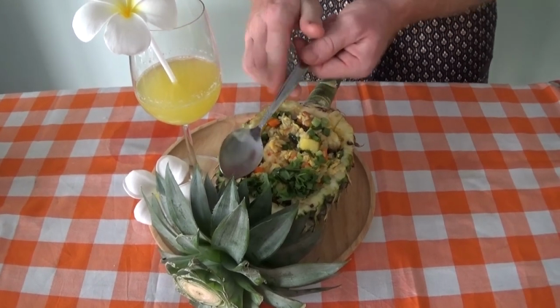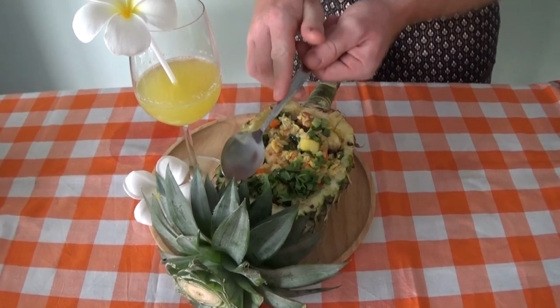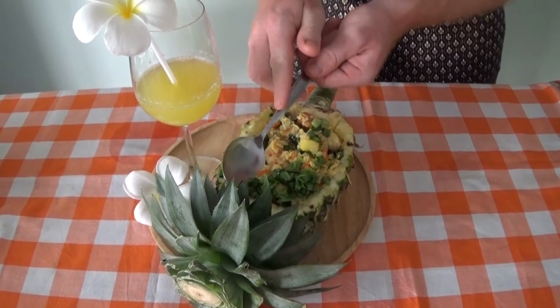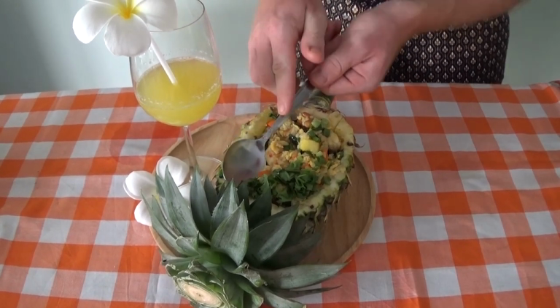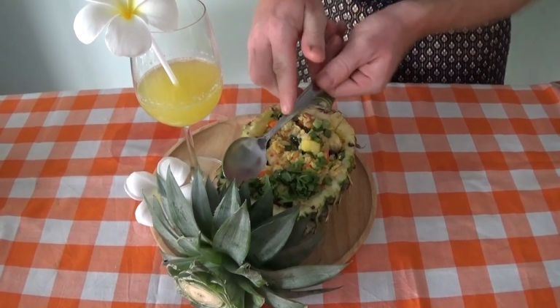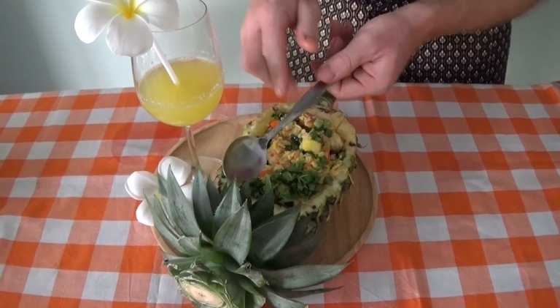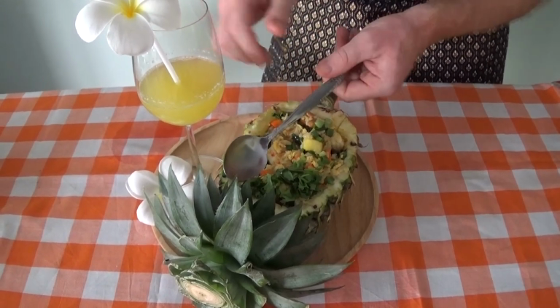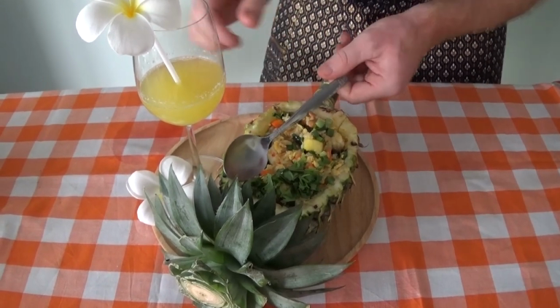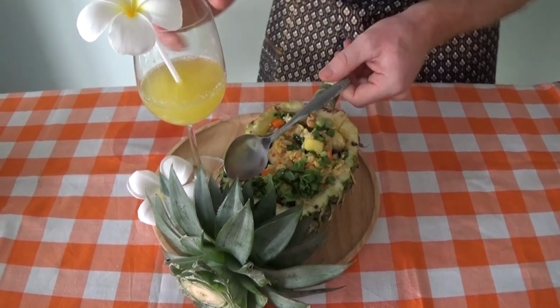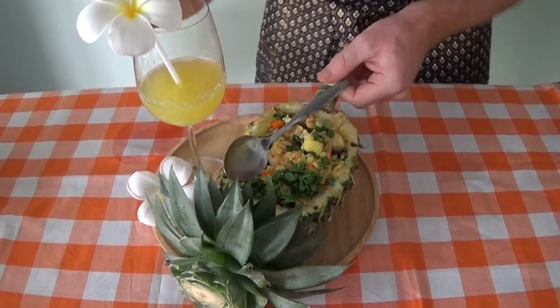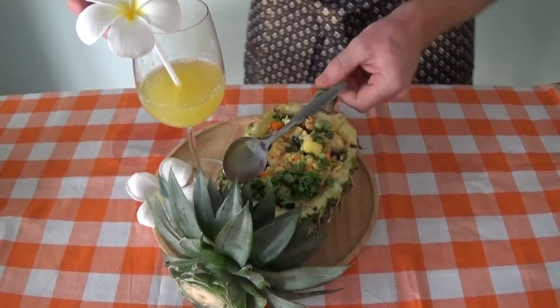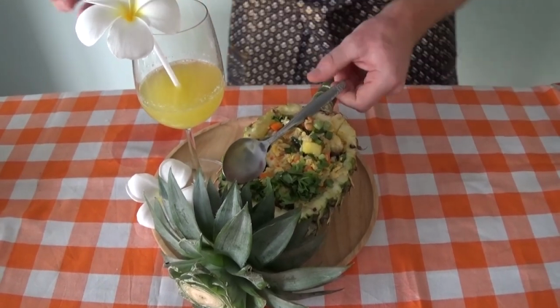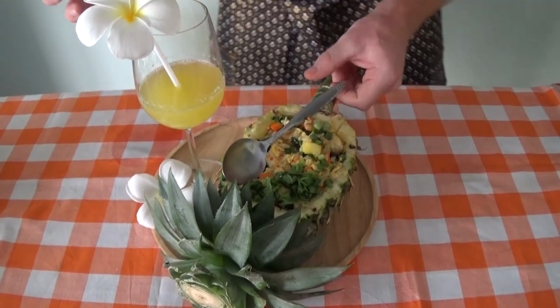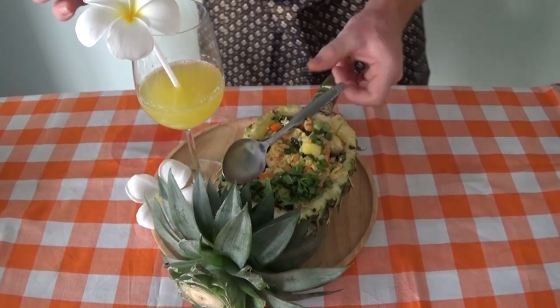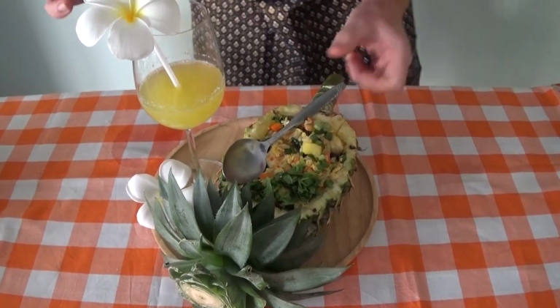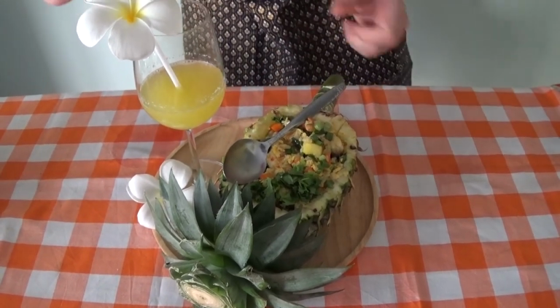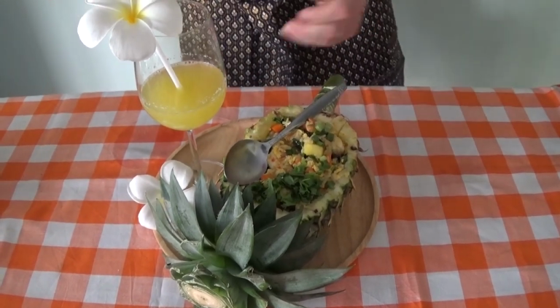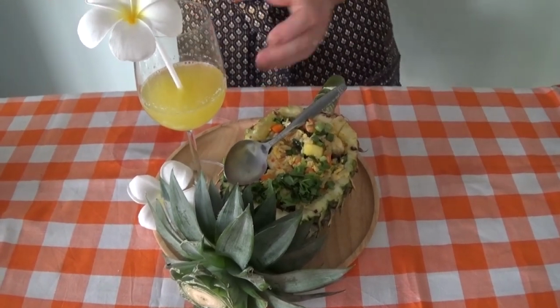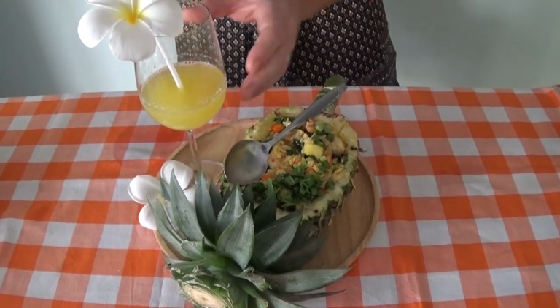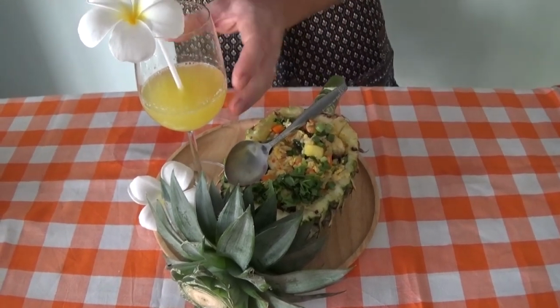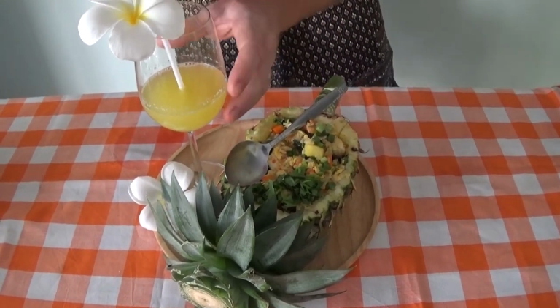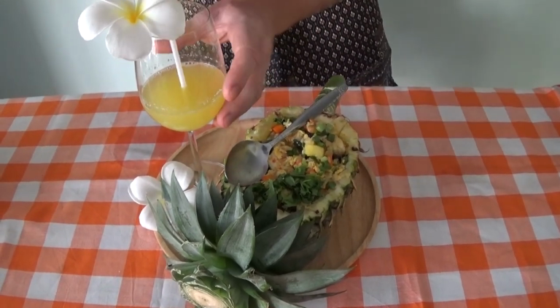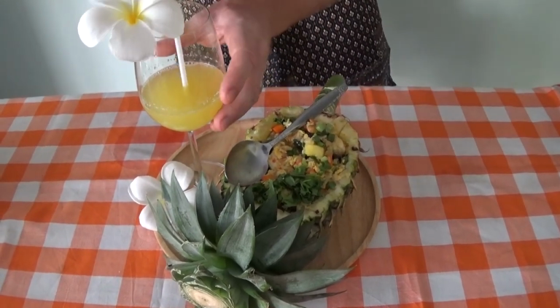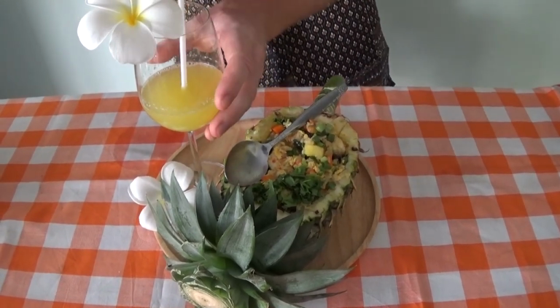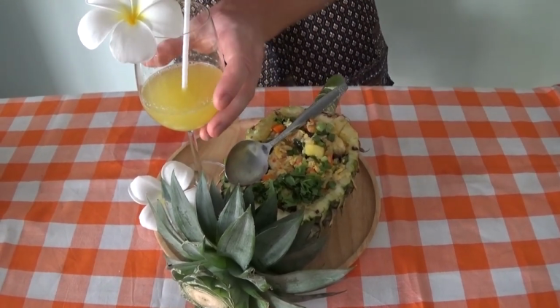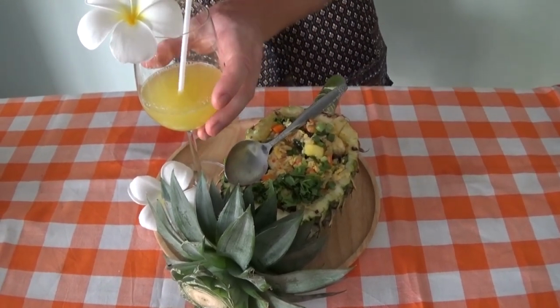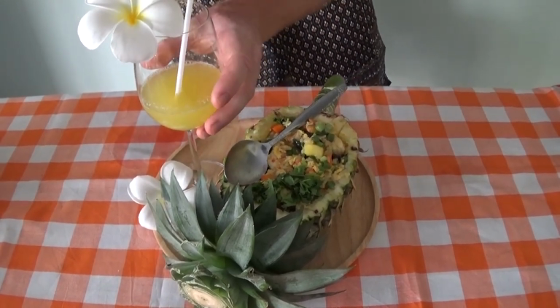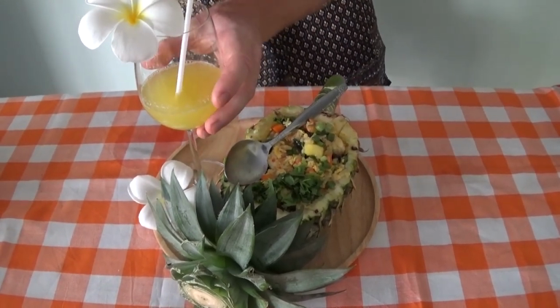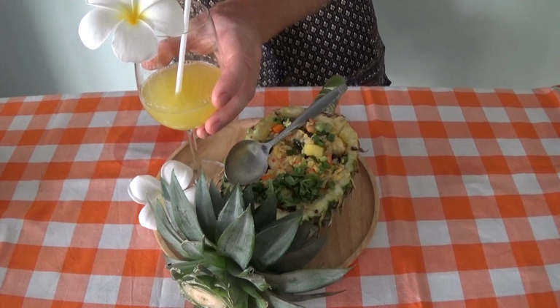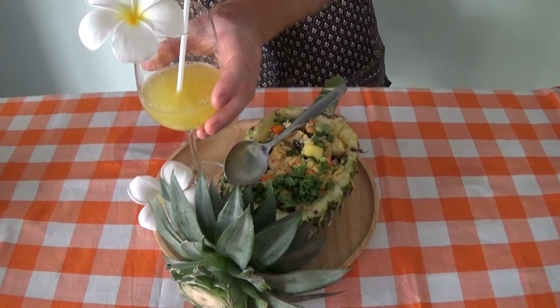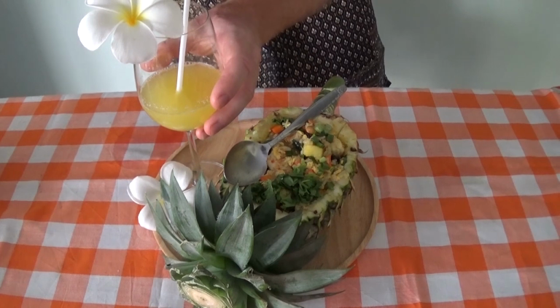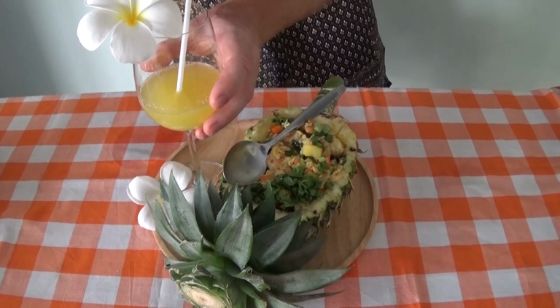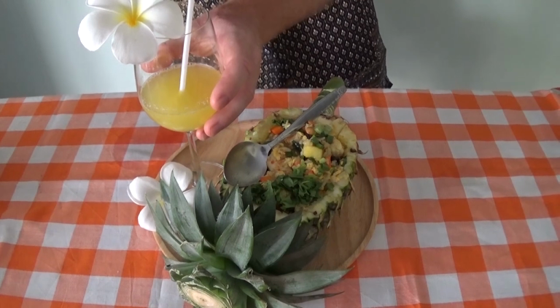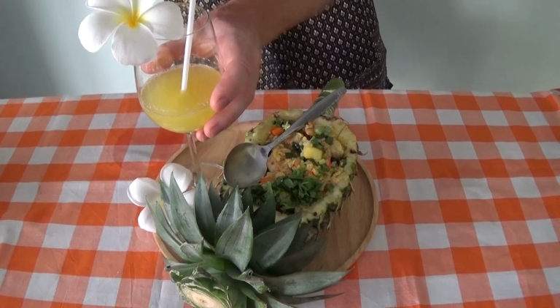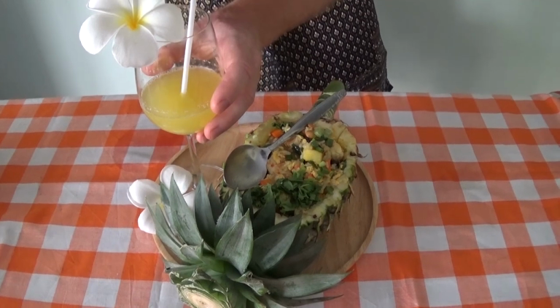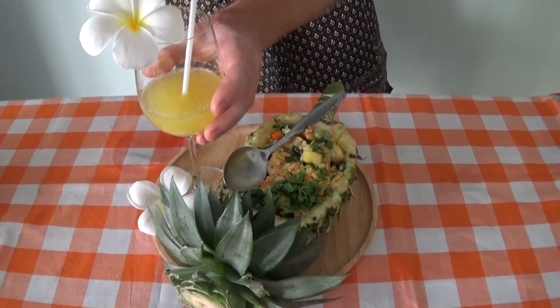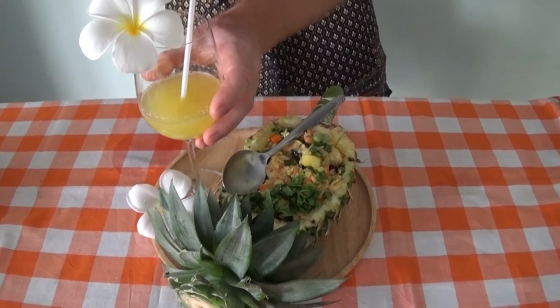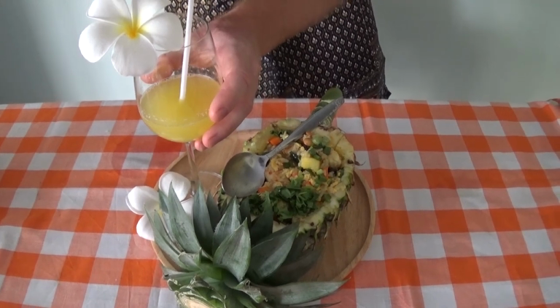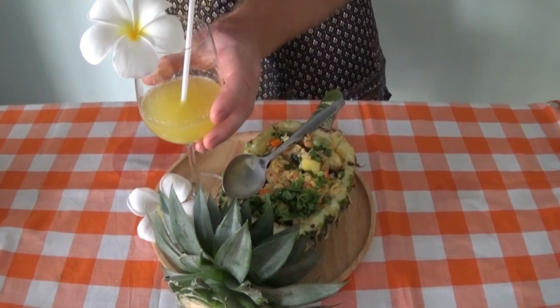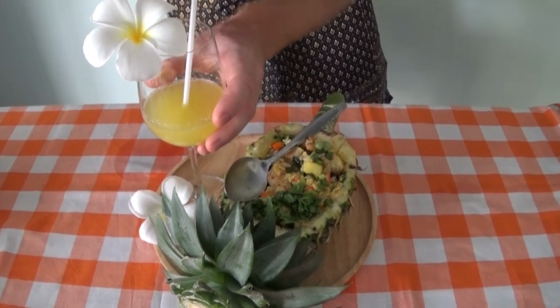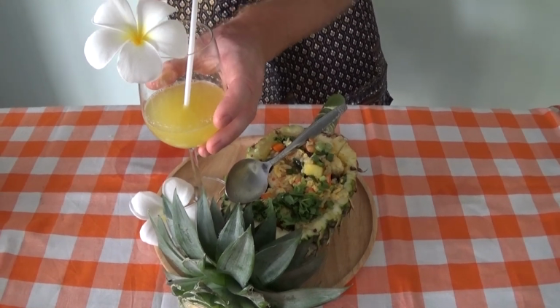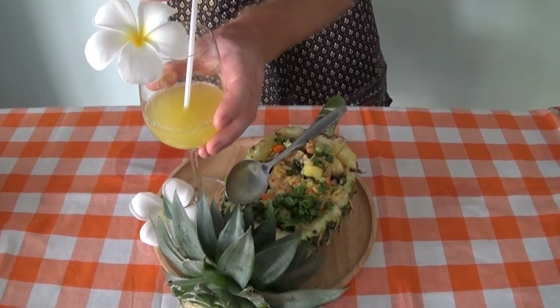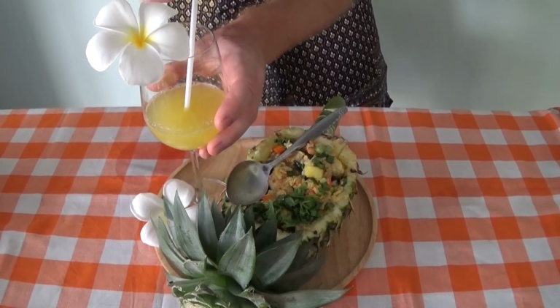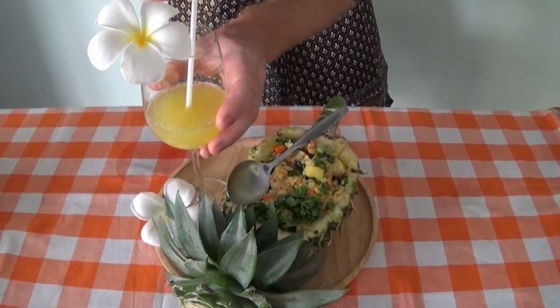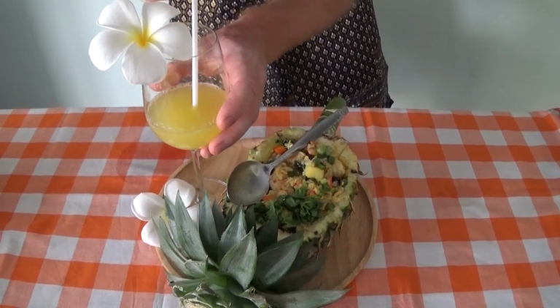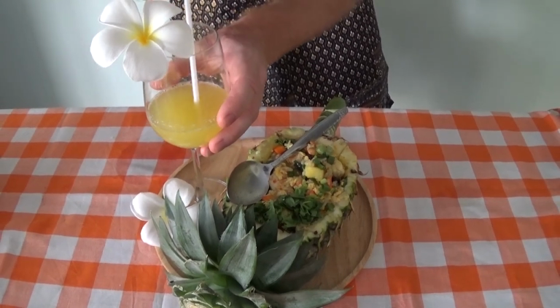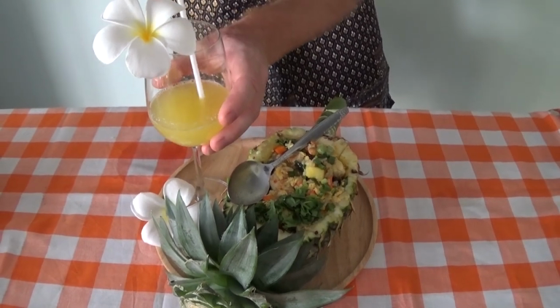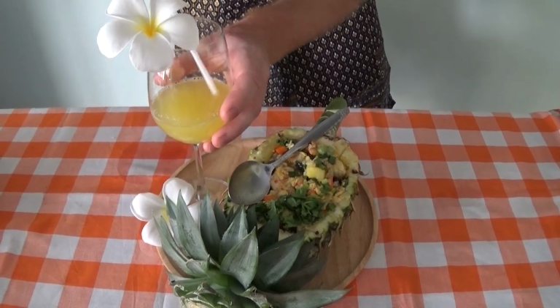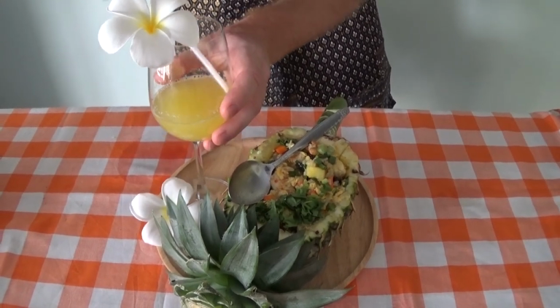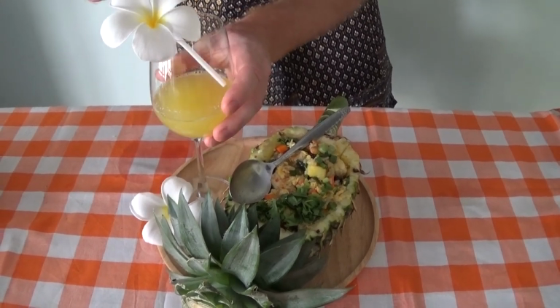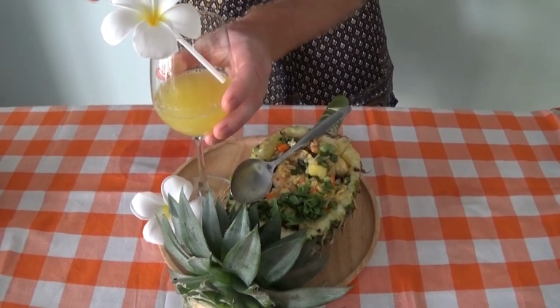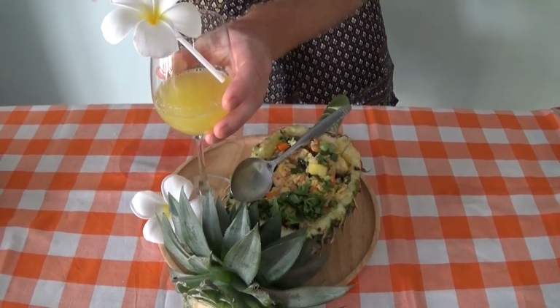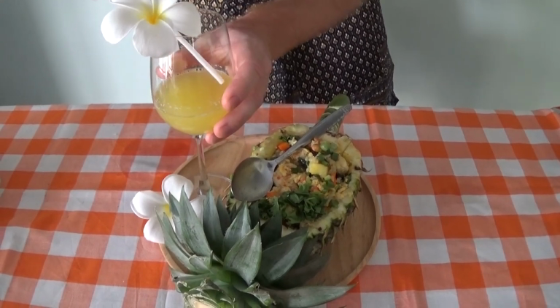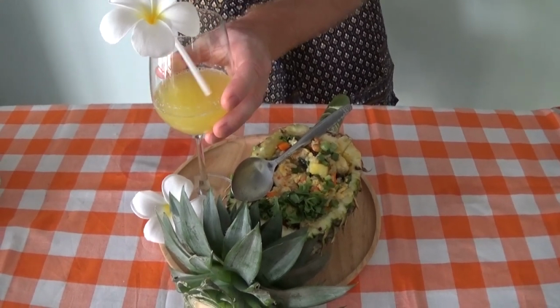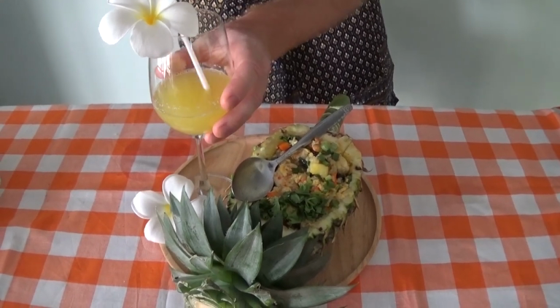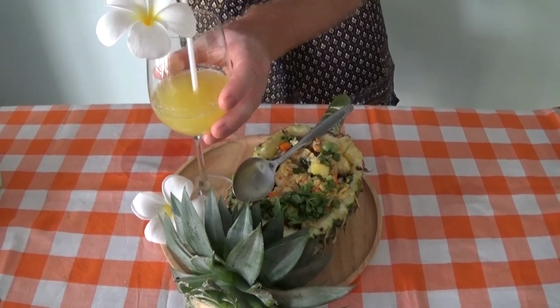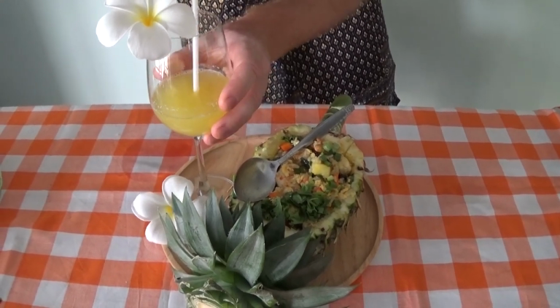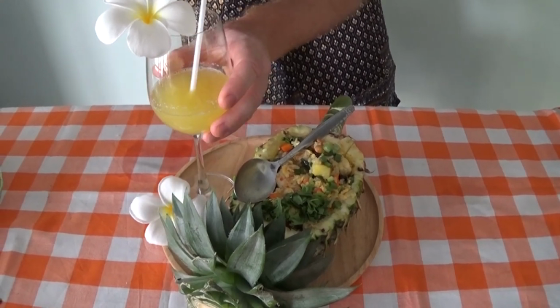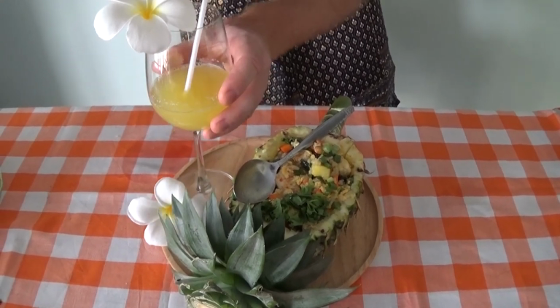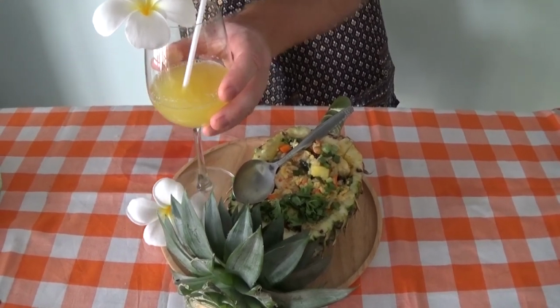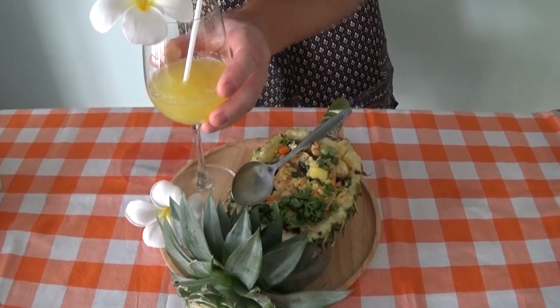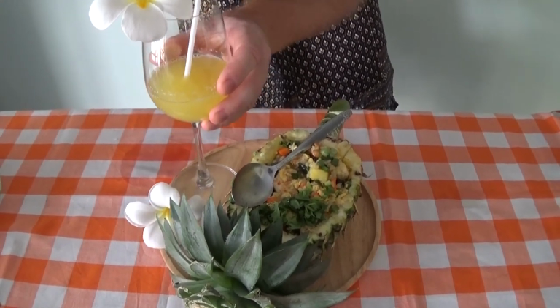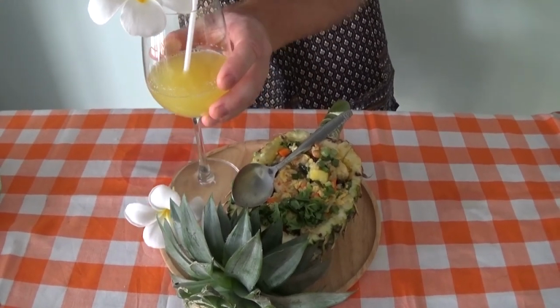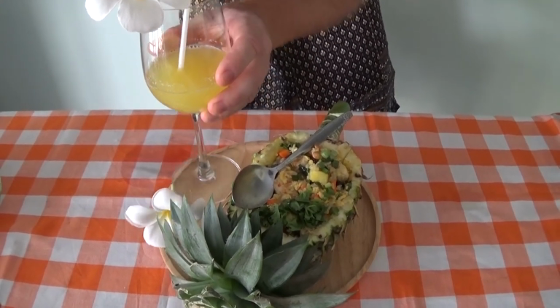To finish it off, we've got freshly squeezed pineapple juice just to absolutely top it off.